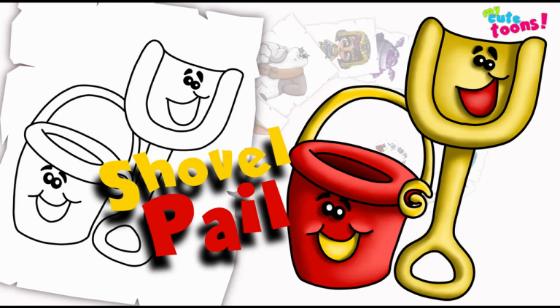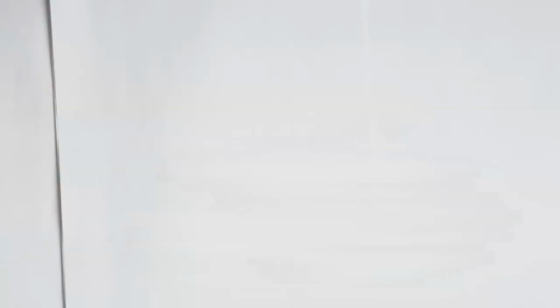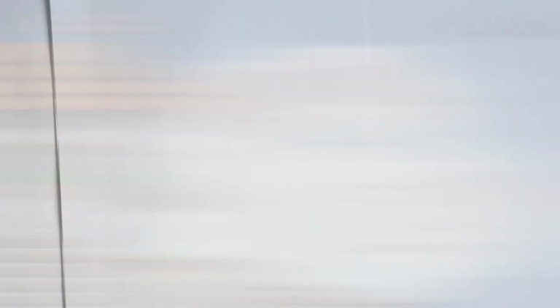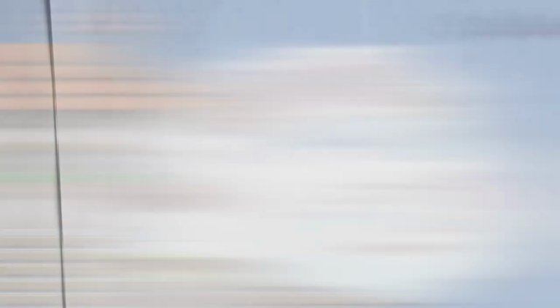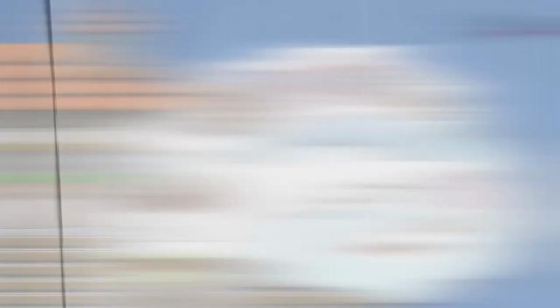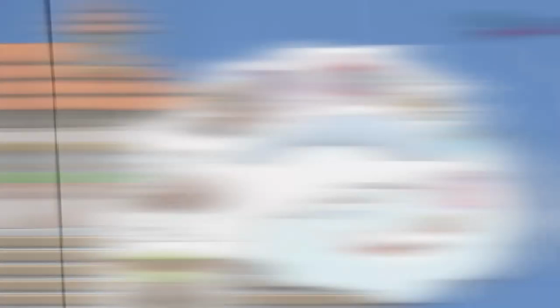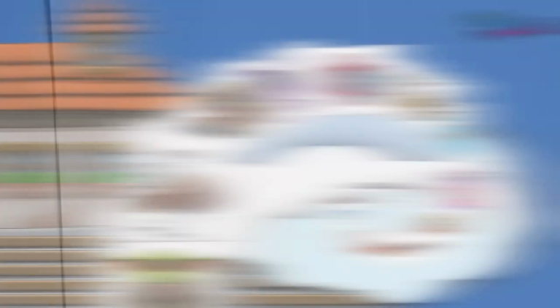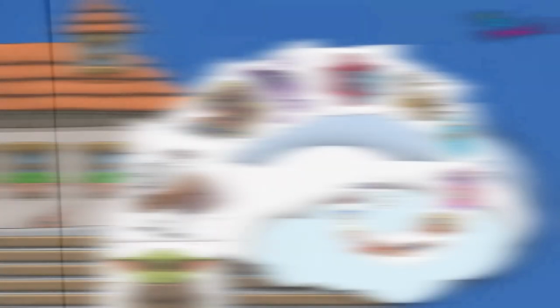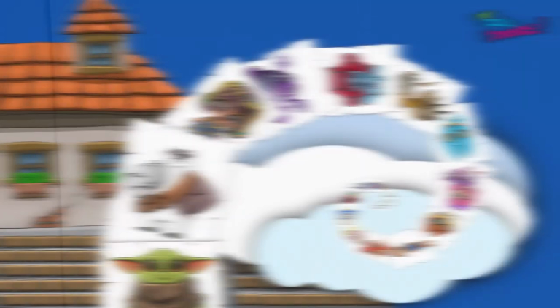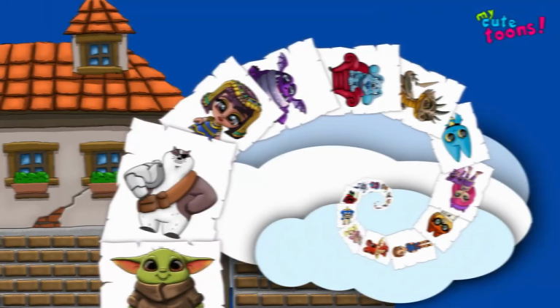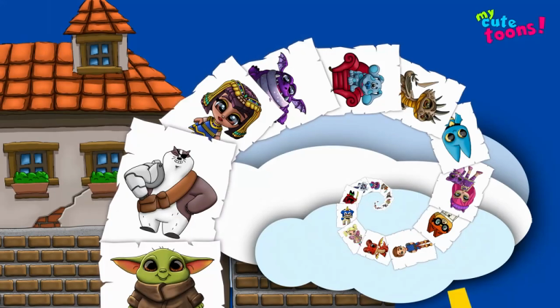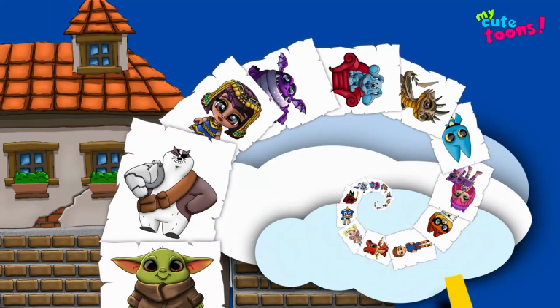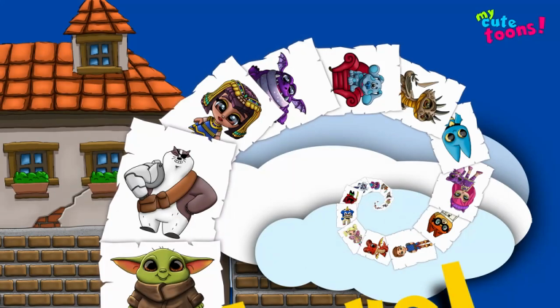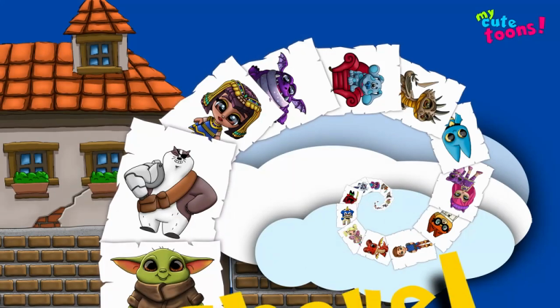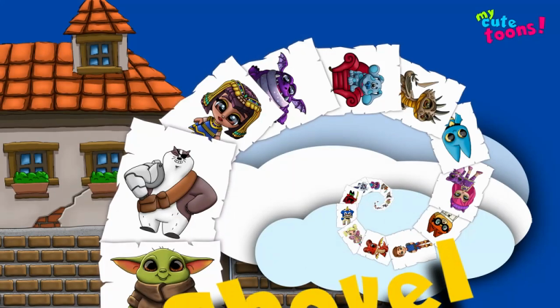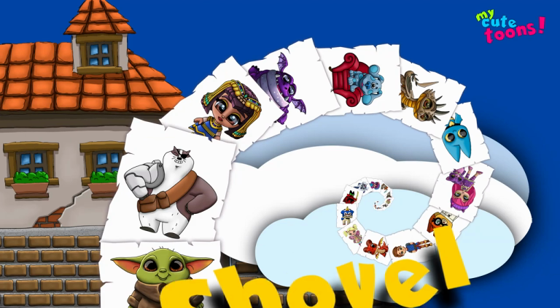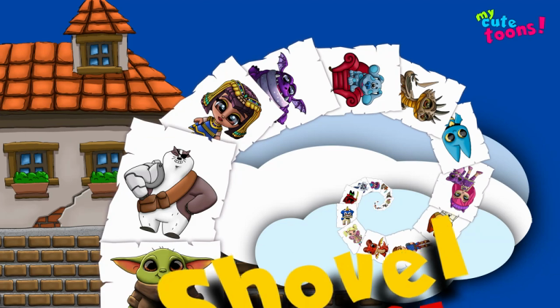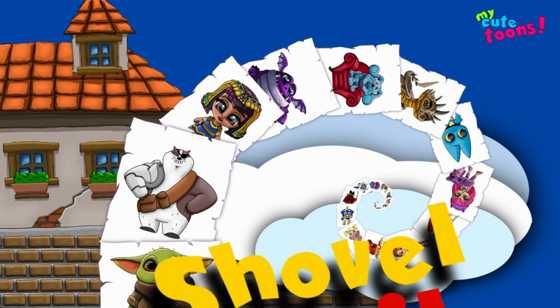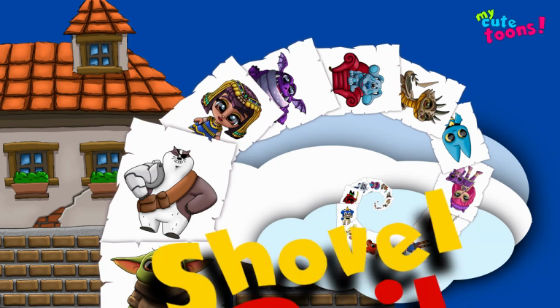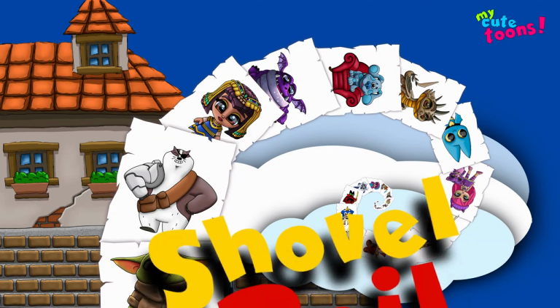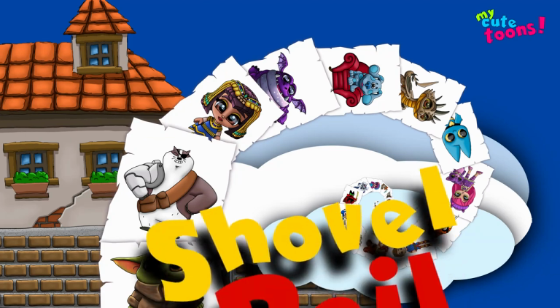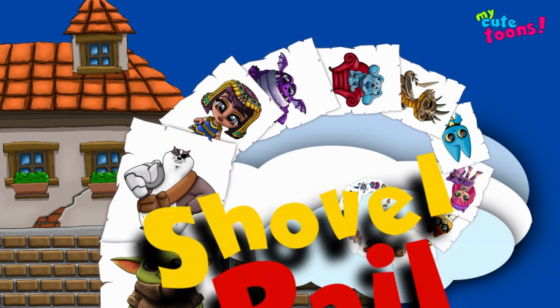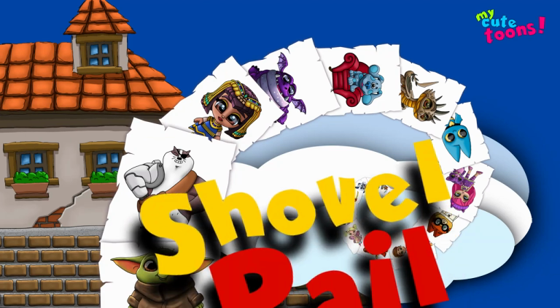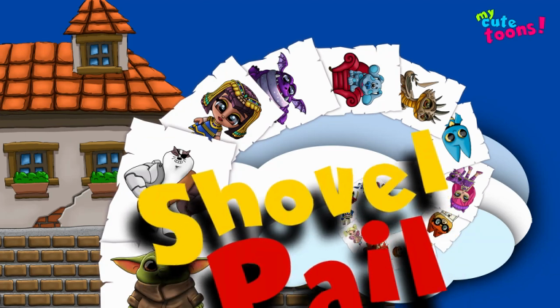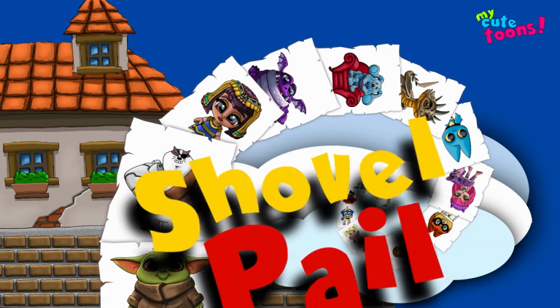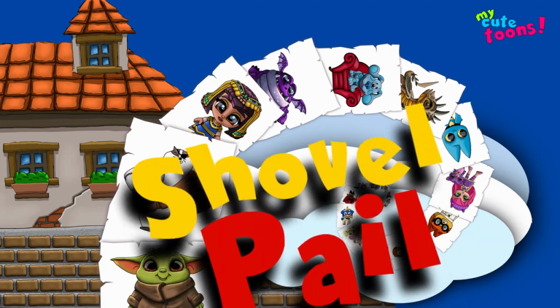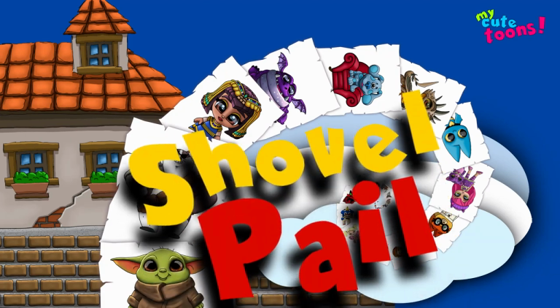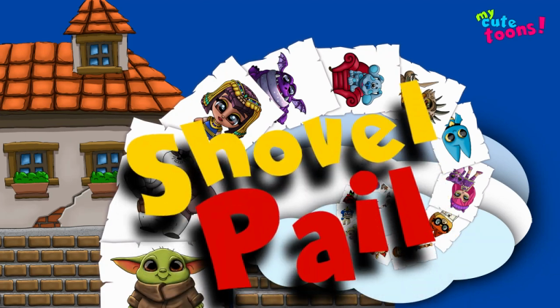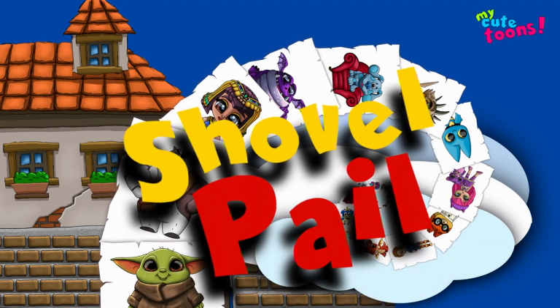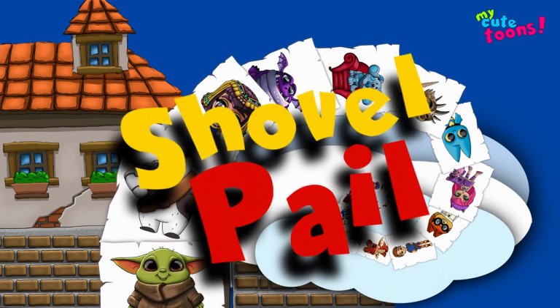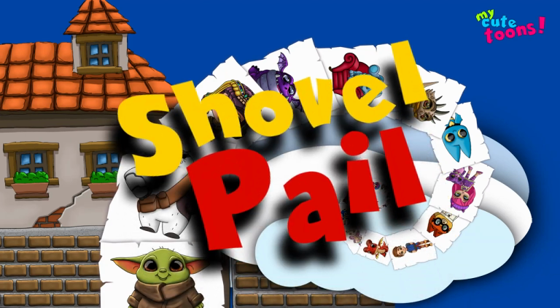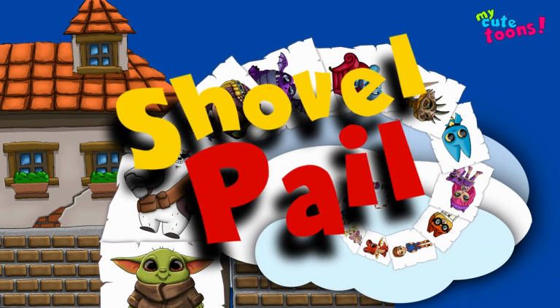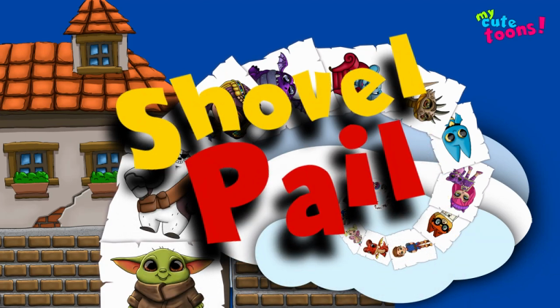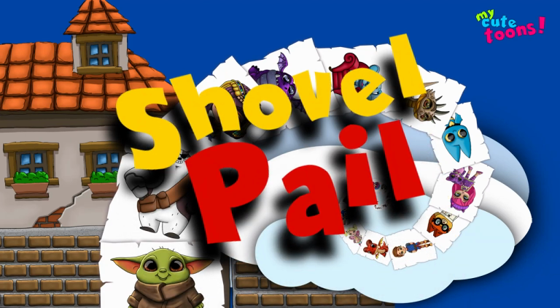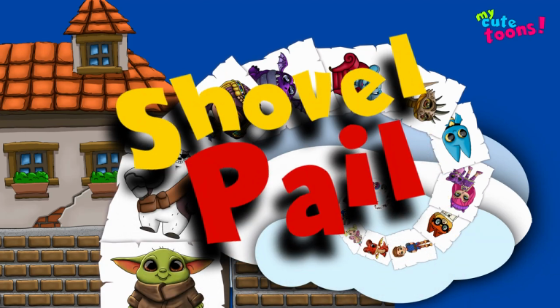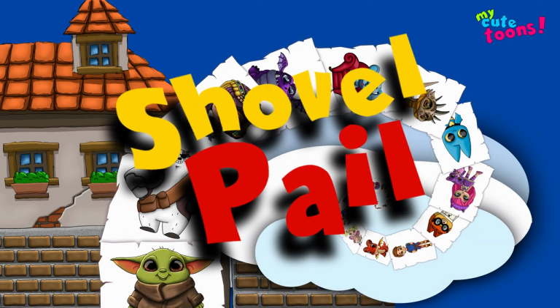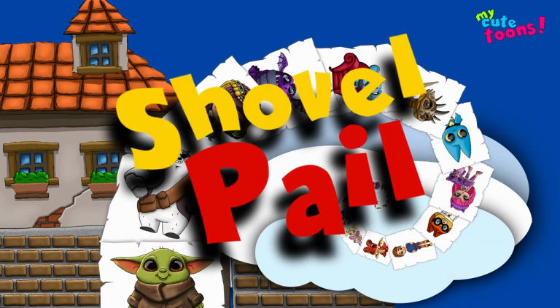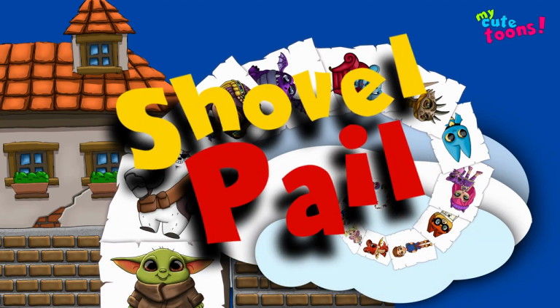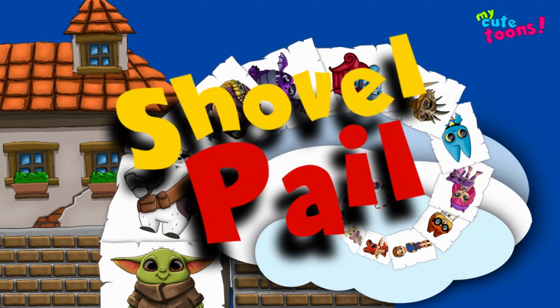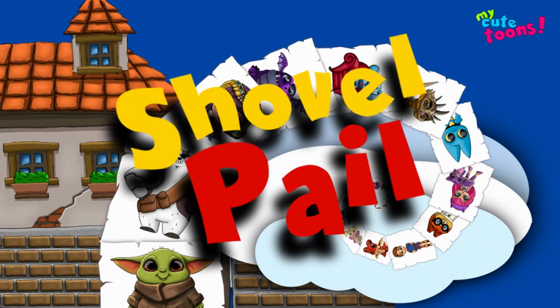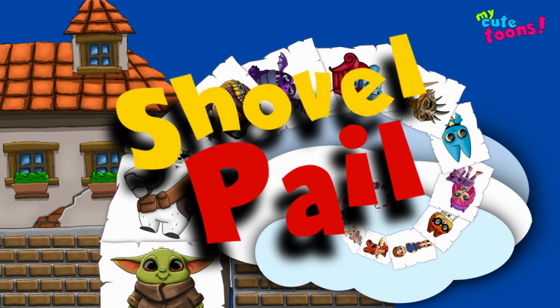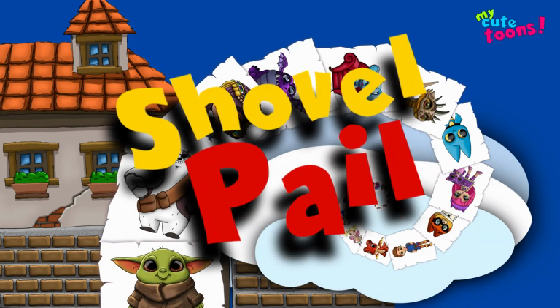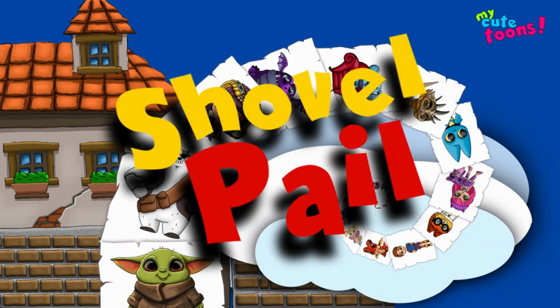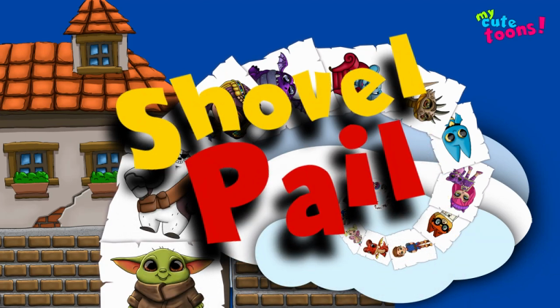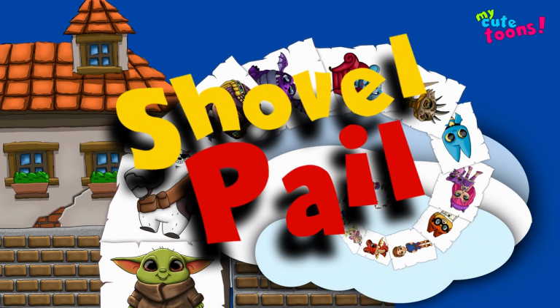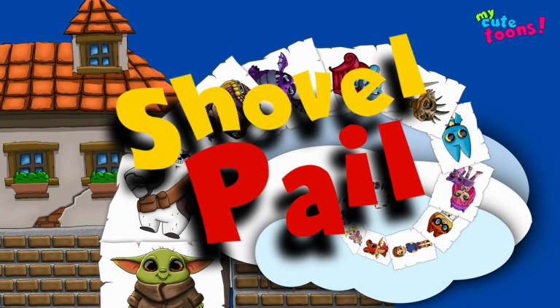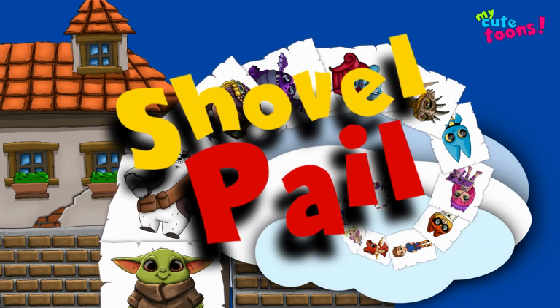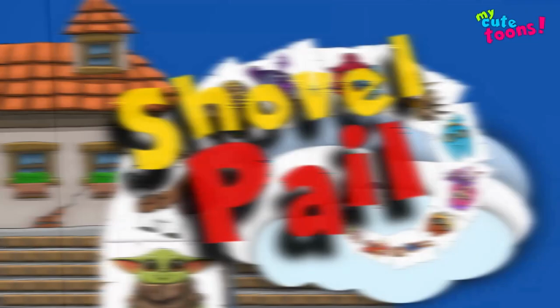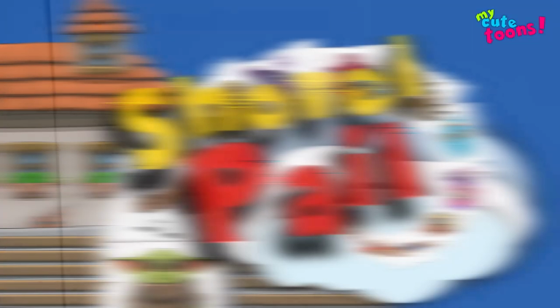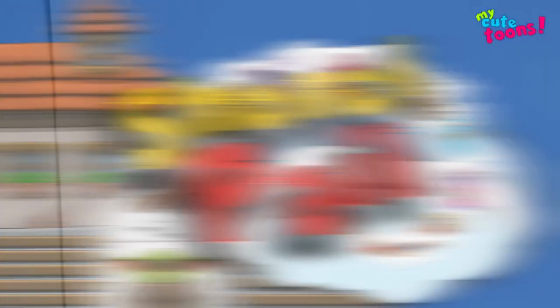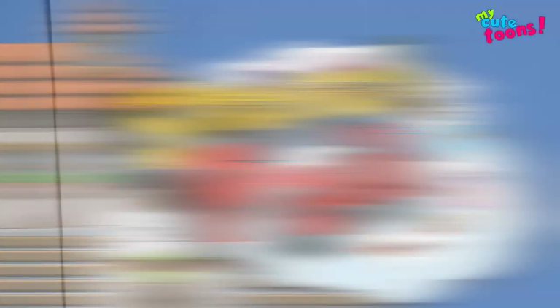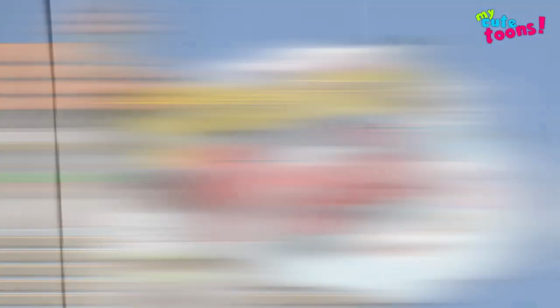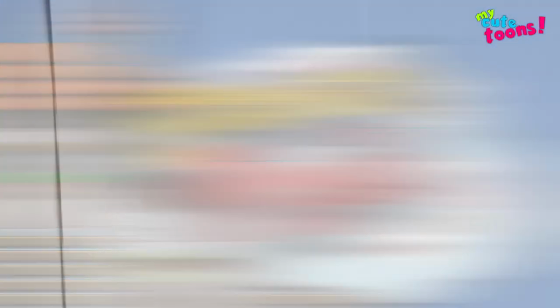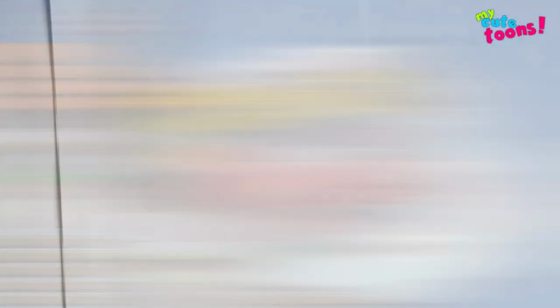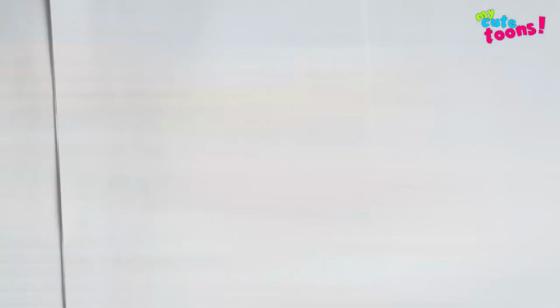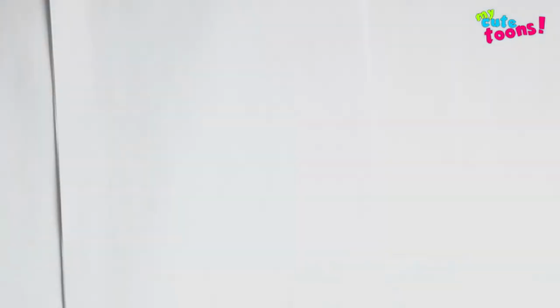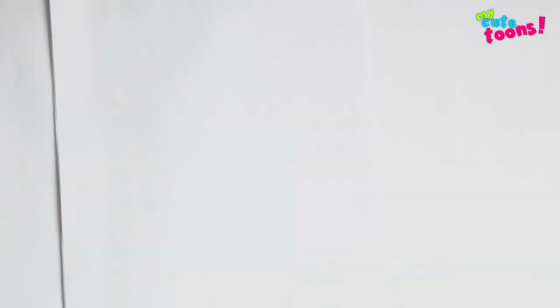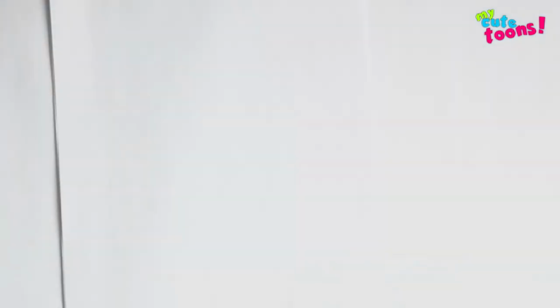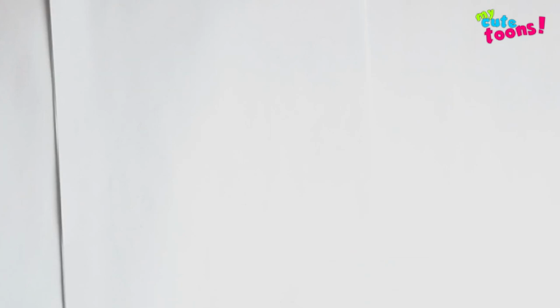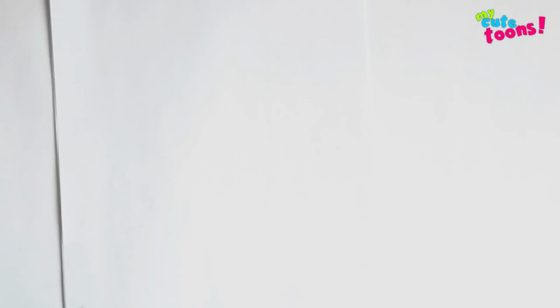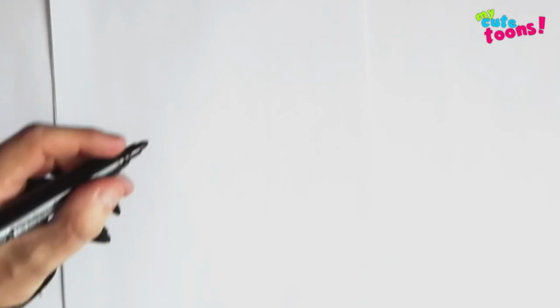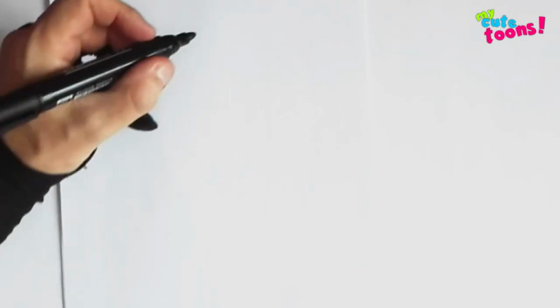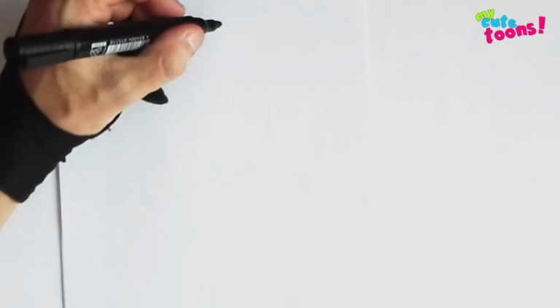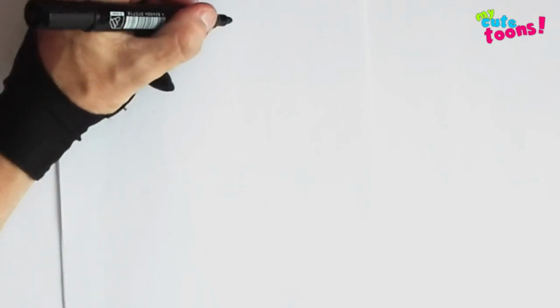Hi, welcome to My QTunes. Today we're going to draw Shovel and Pail from Blue's Clues. Grab your marker and follow along with me. Let's start with the shovel.